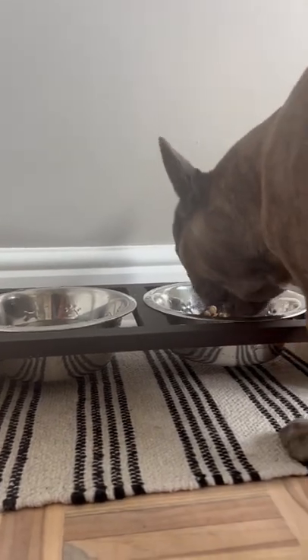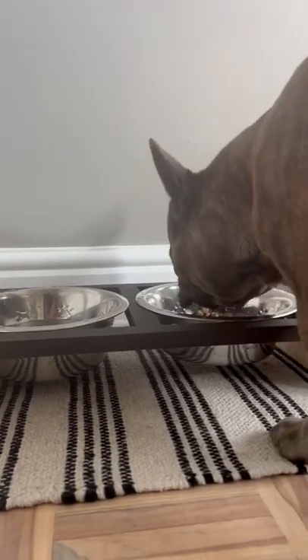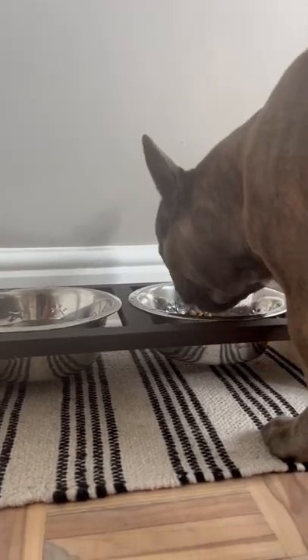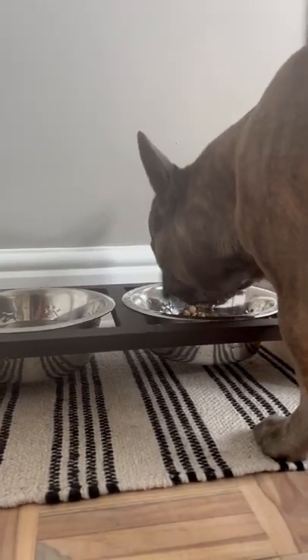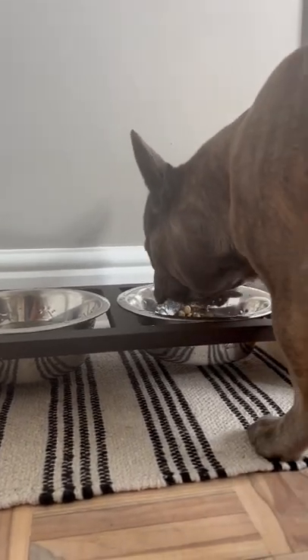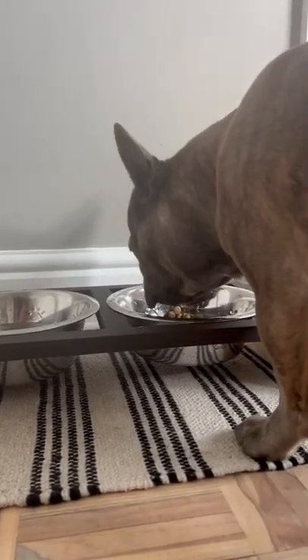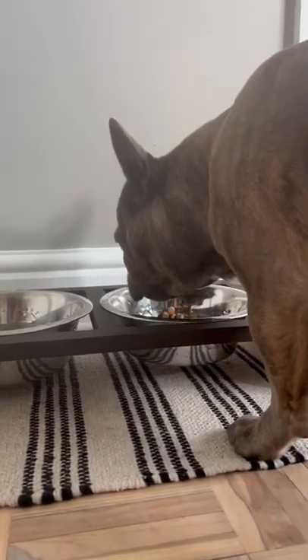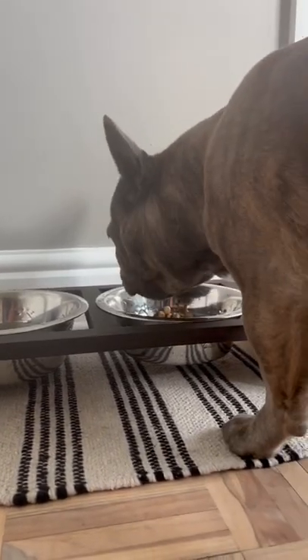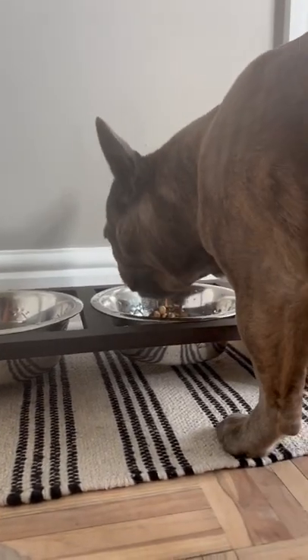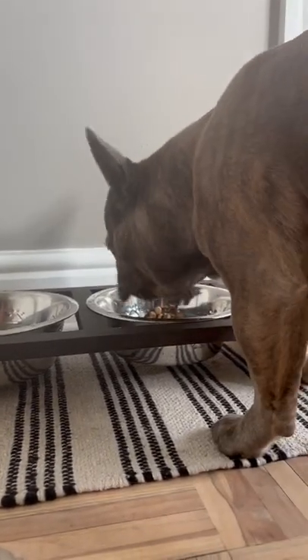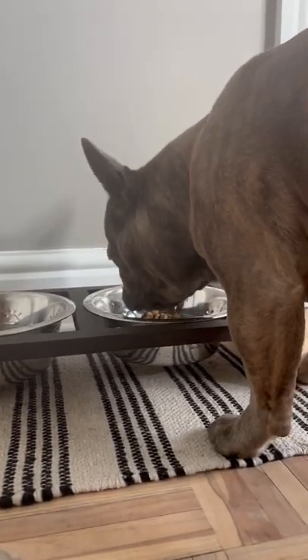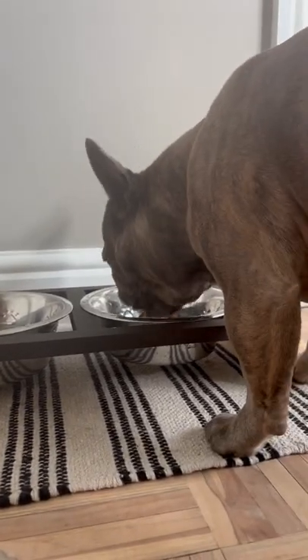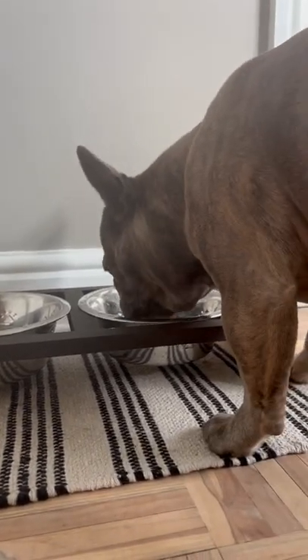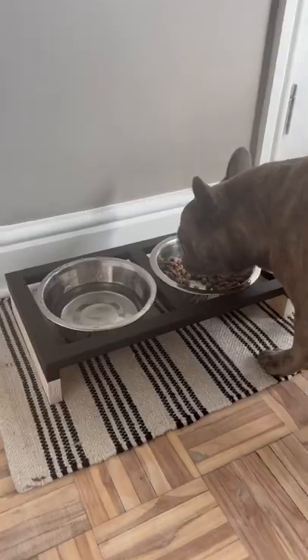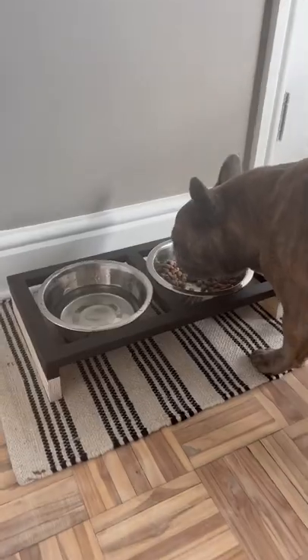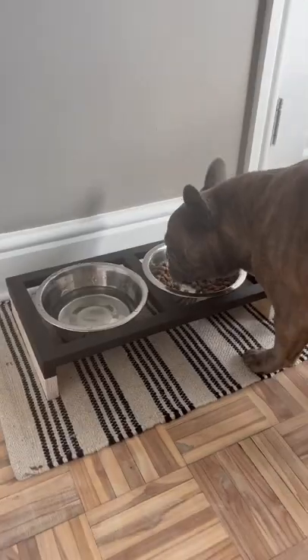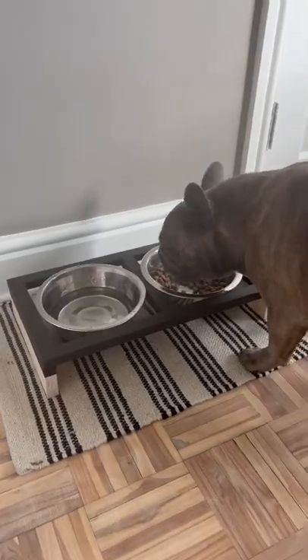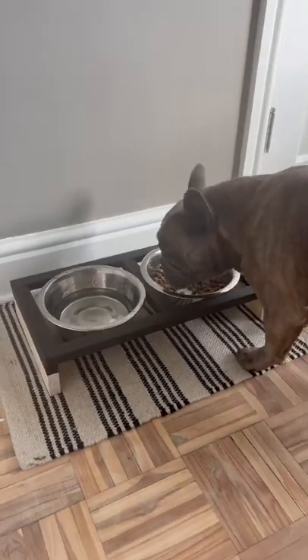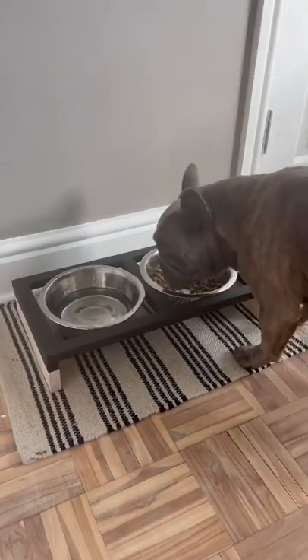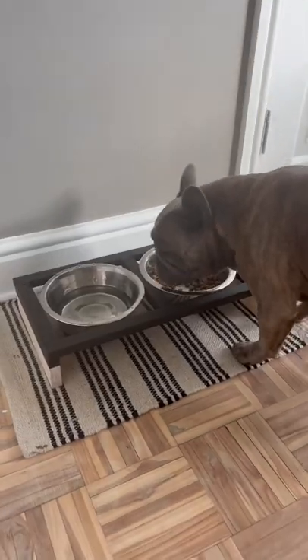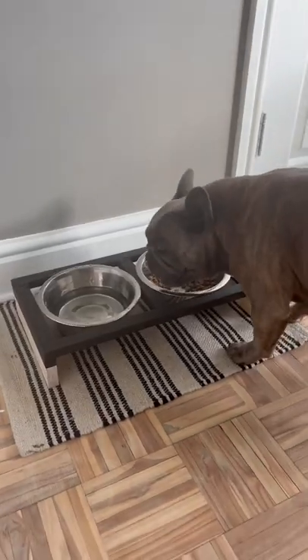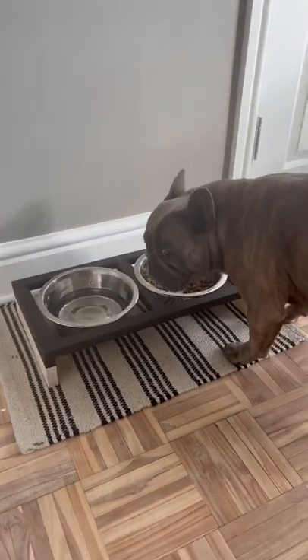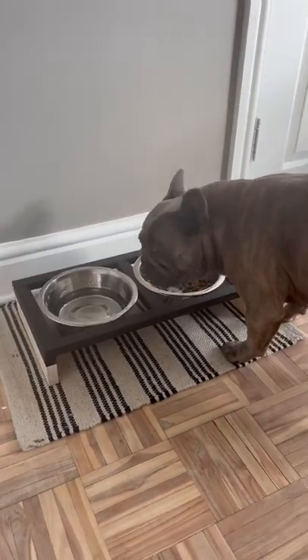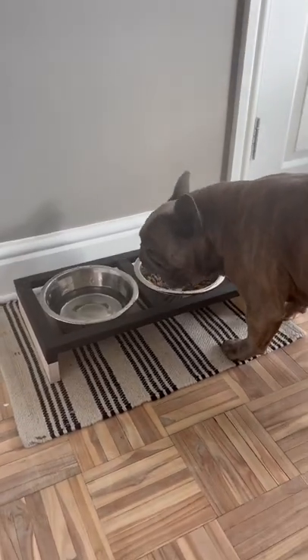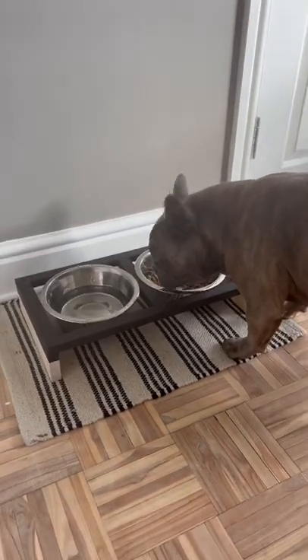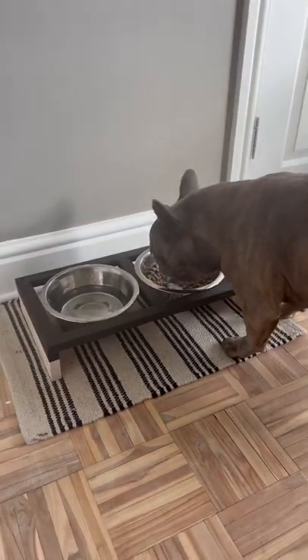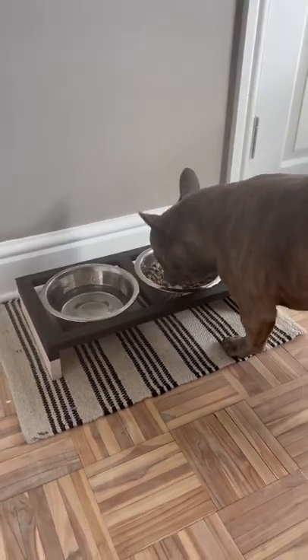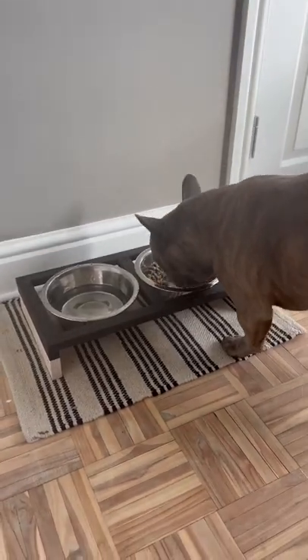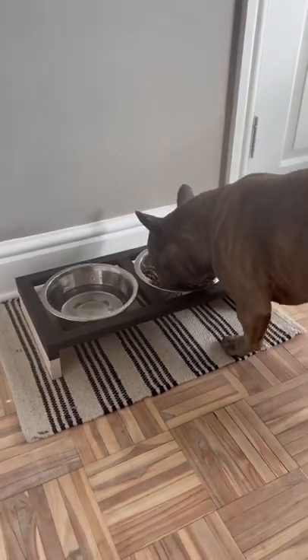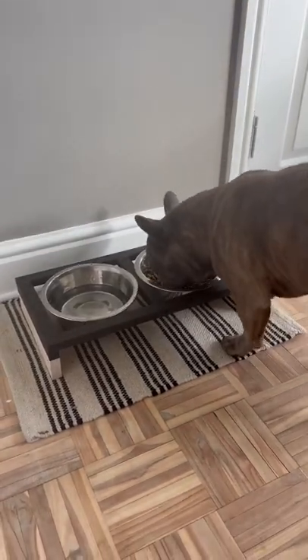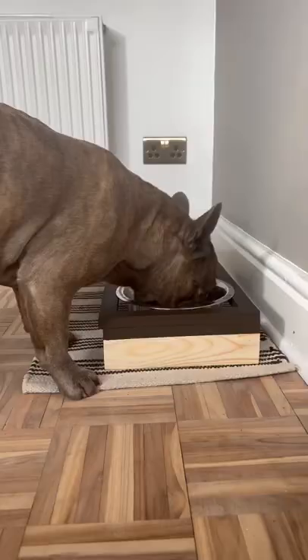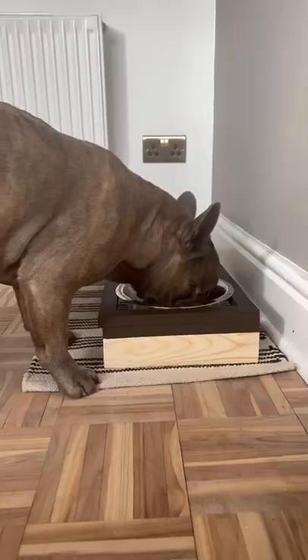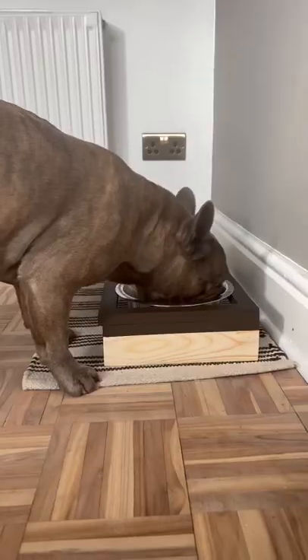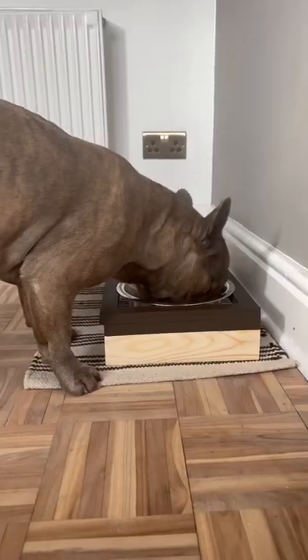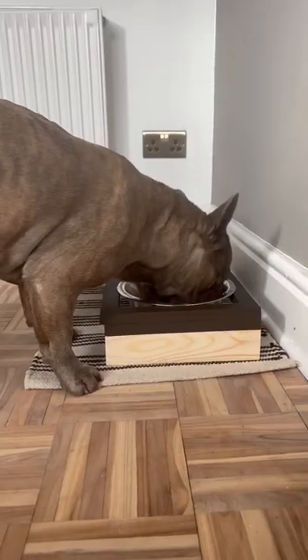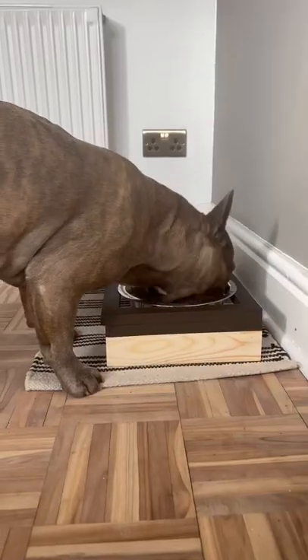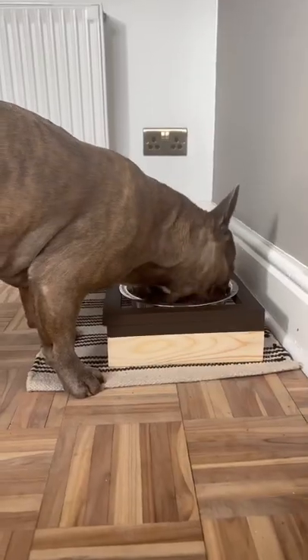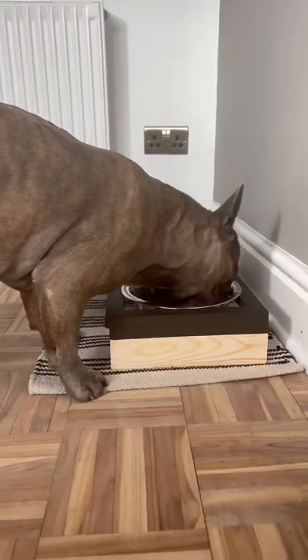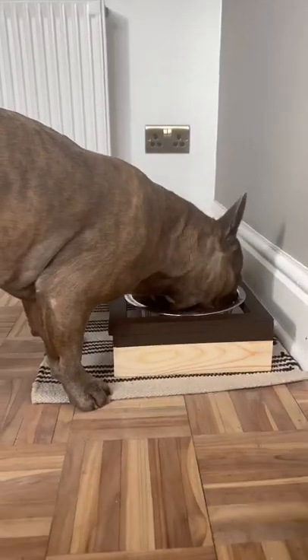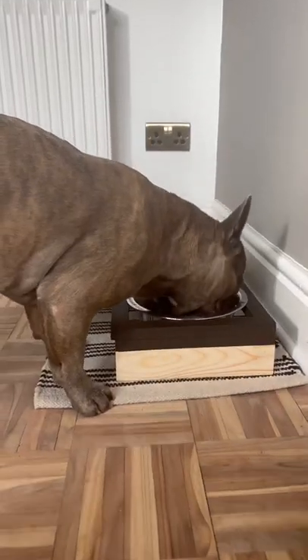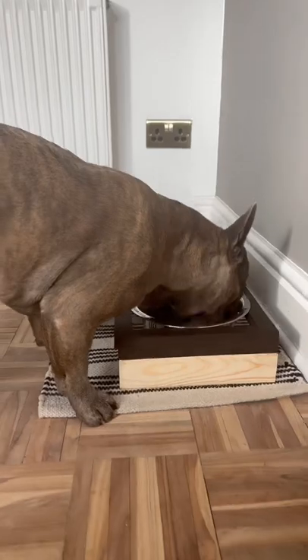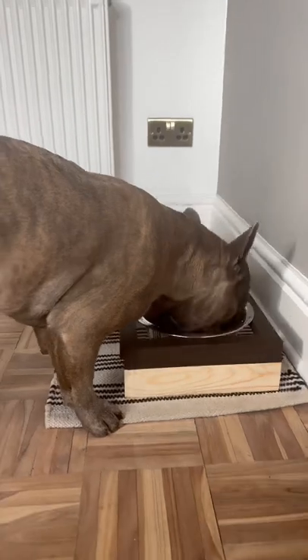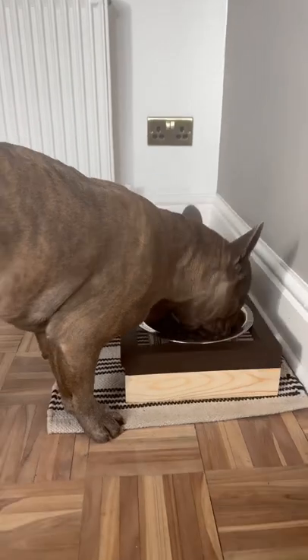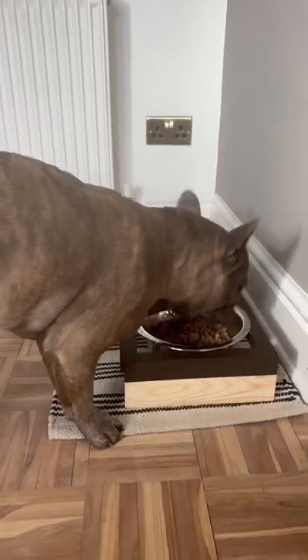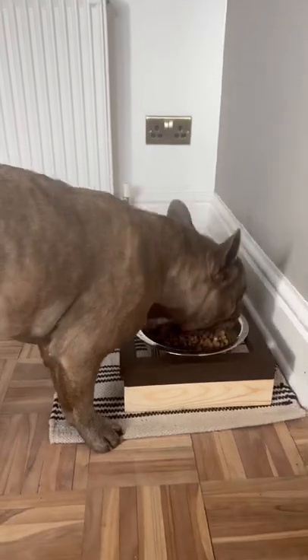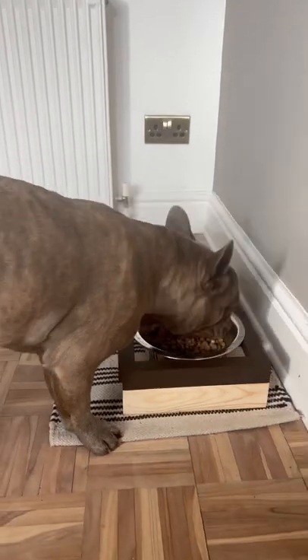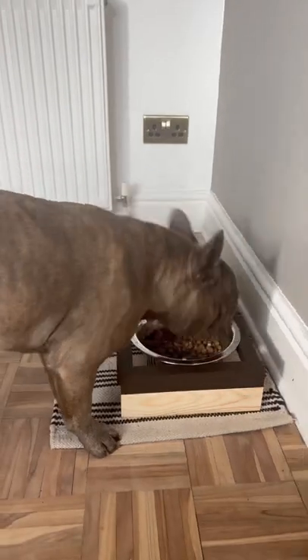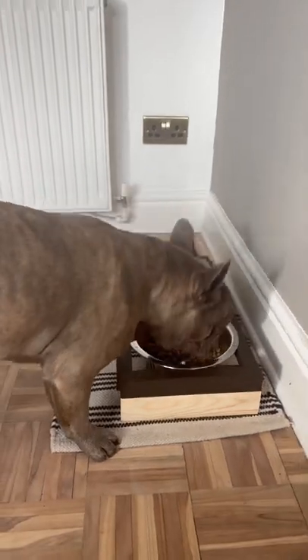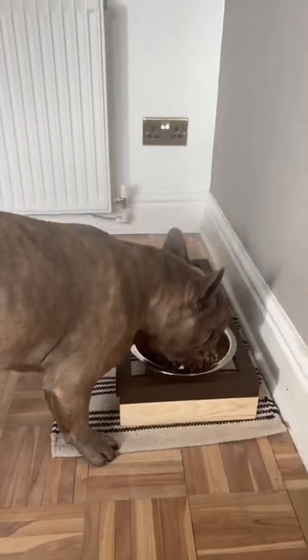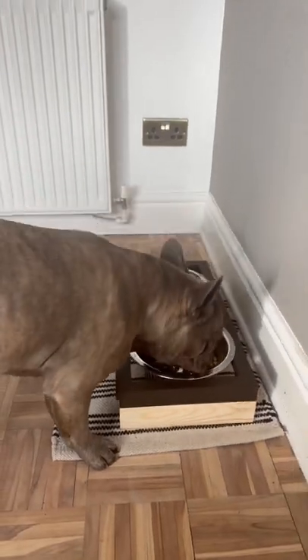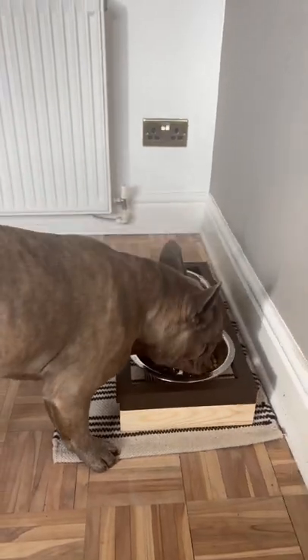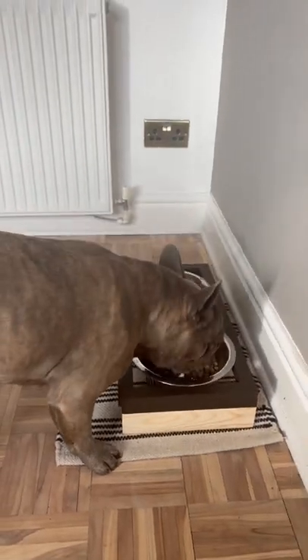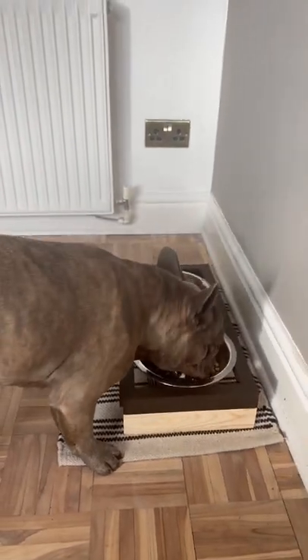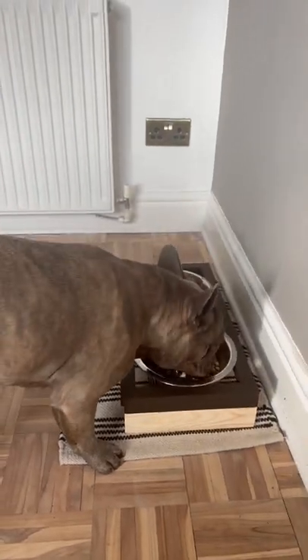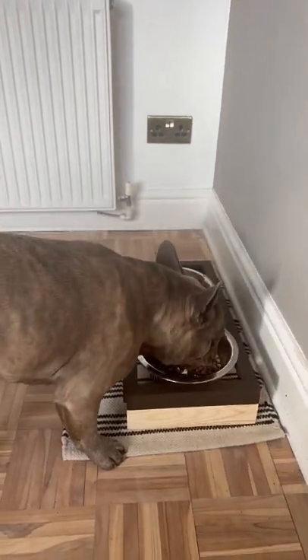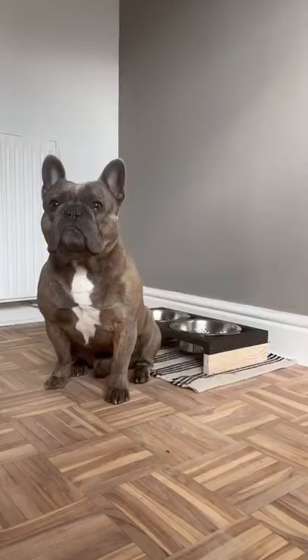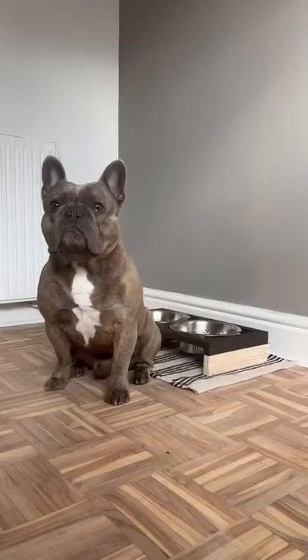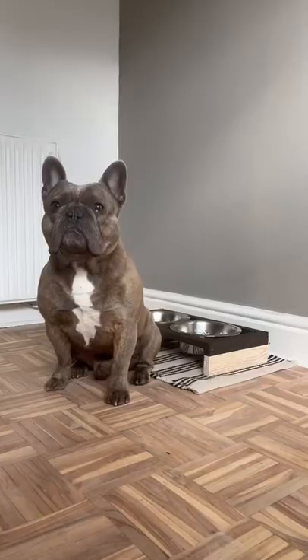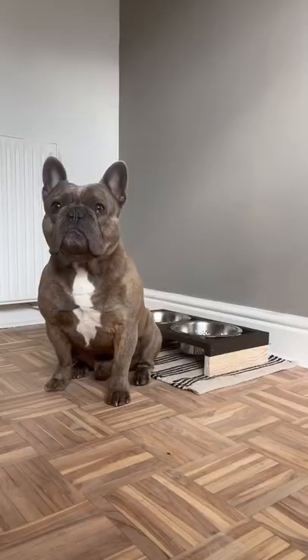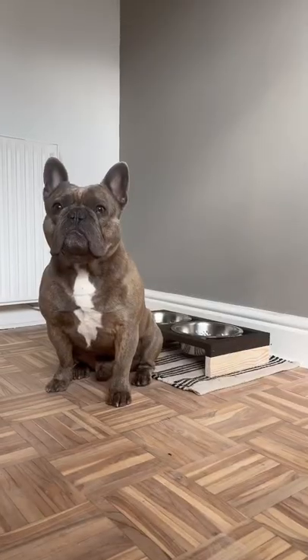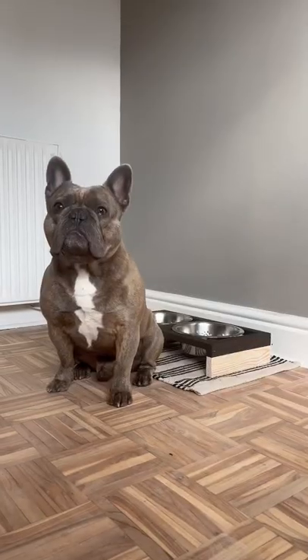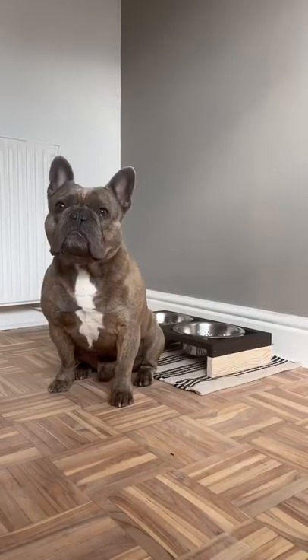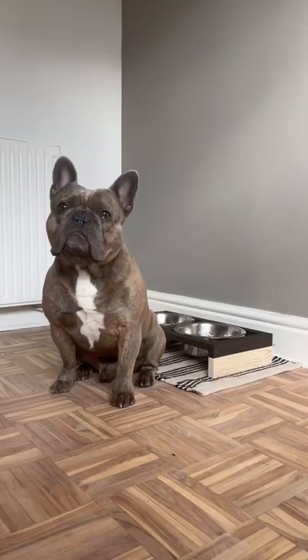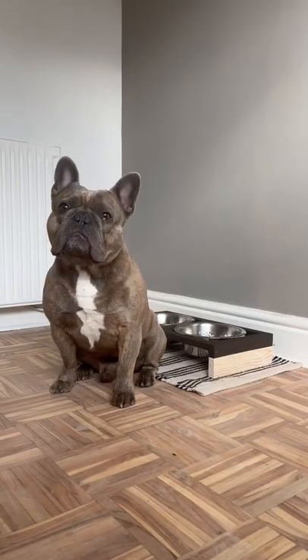And this is the final result — the cutest dog bowl holder! Bob absolutely loves it! What do you guys think?